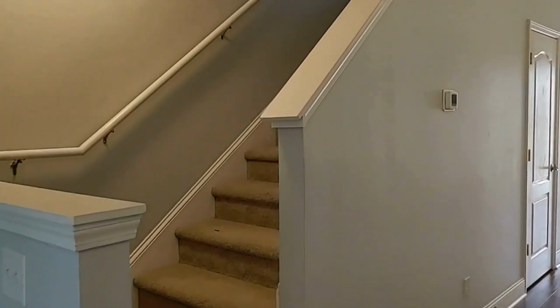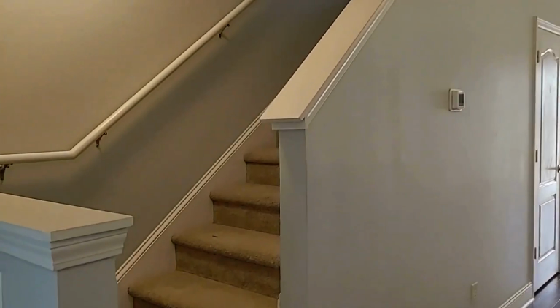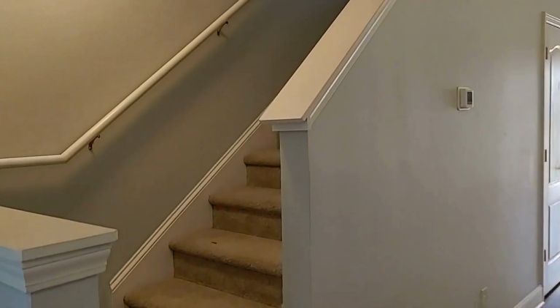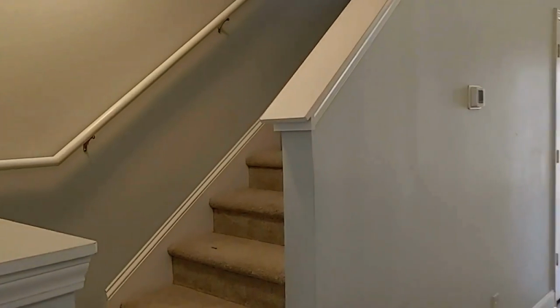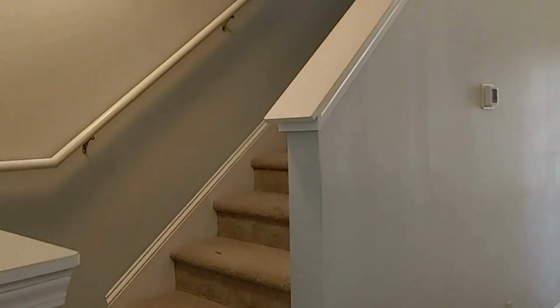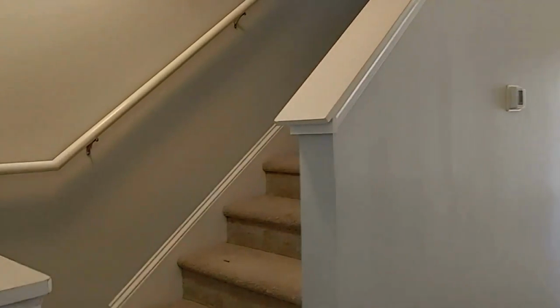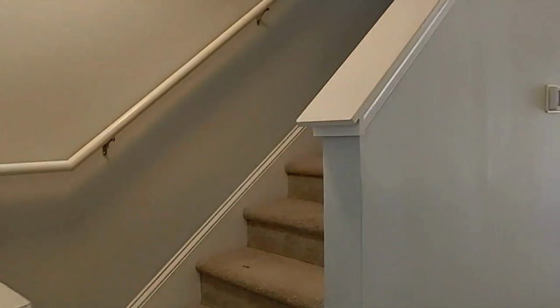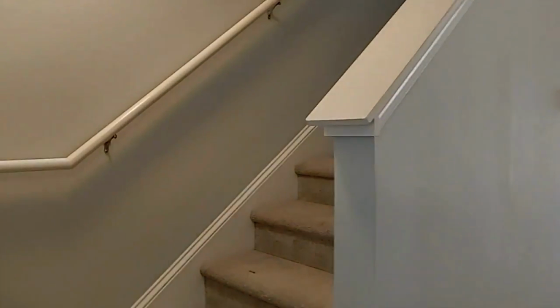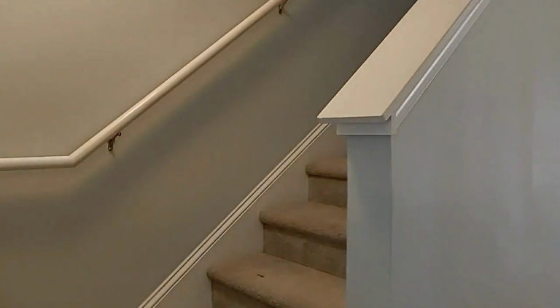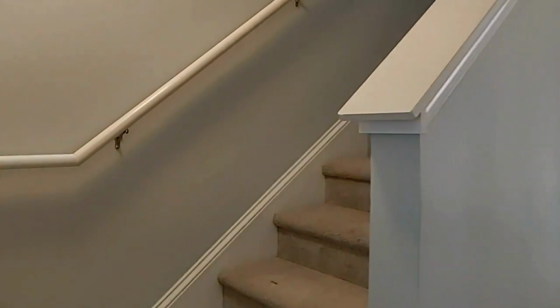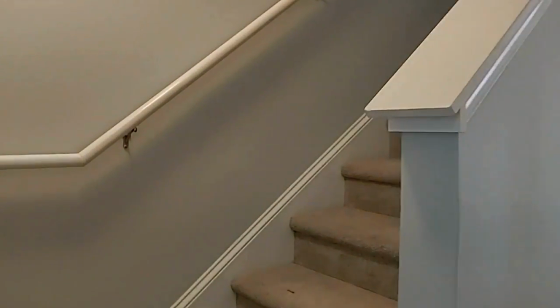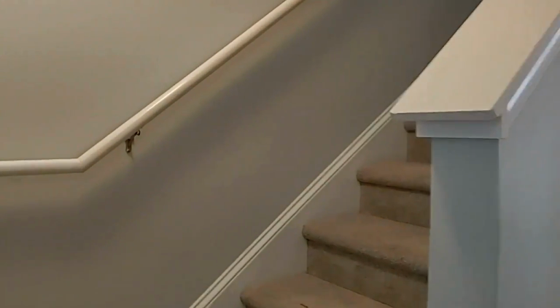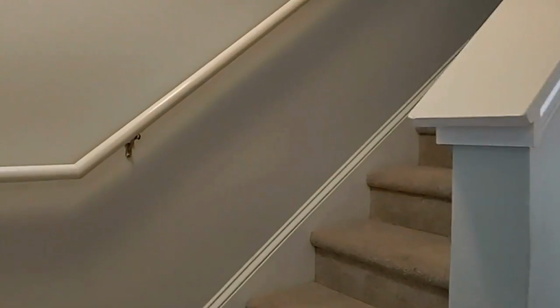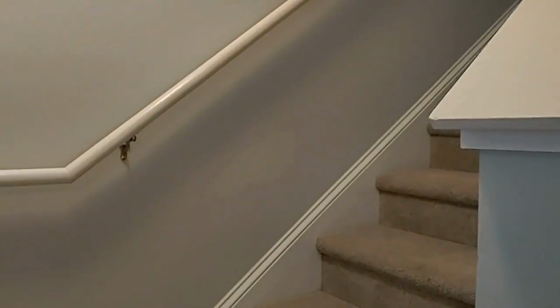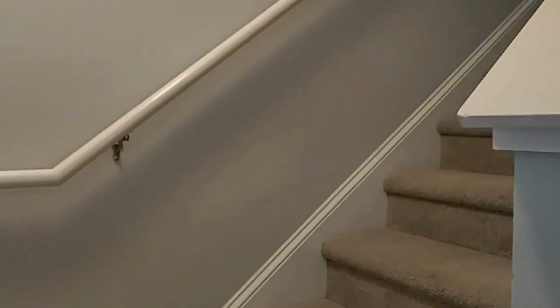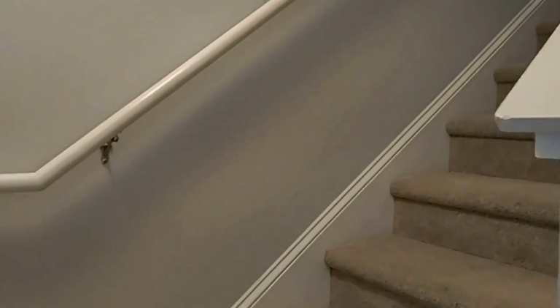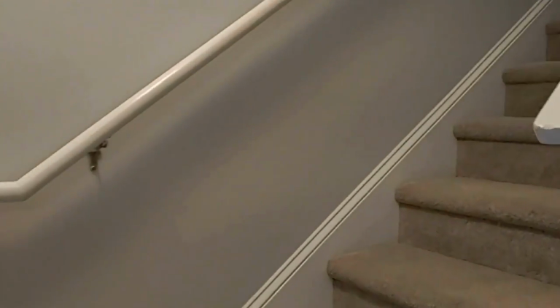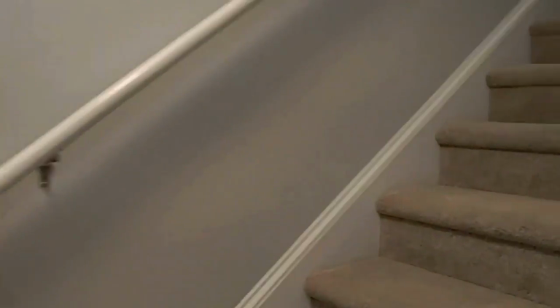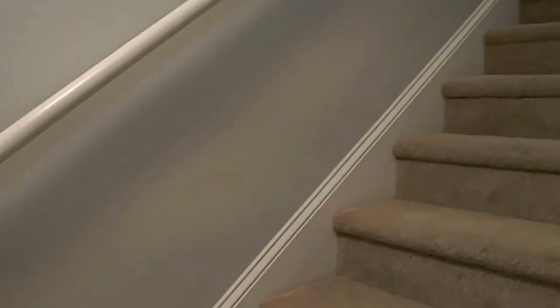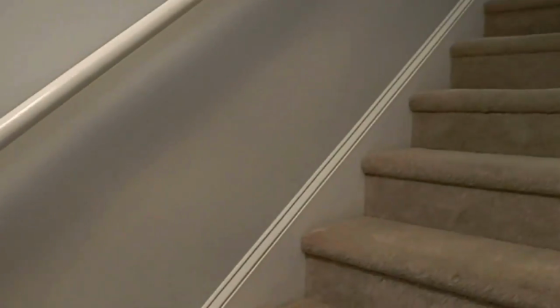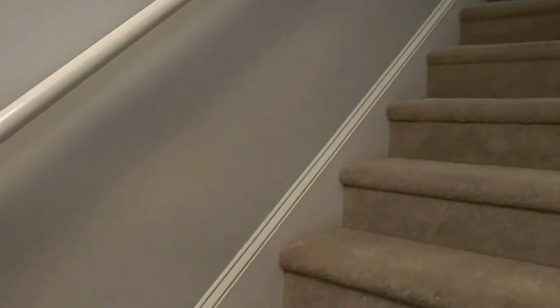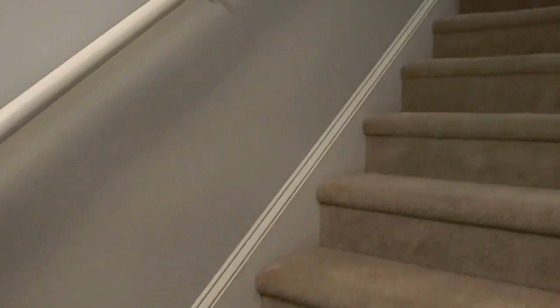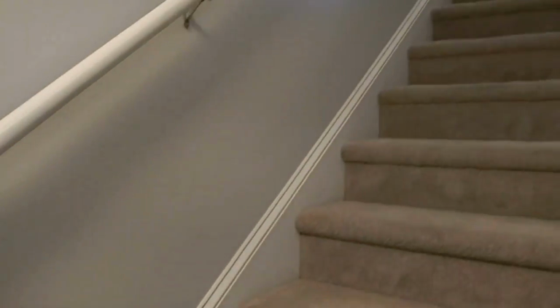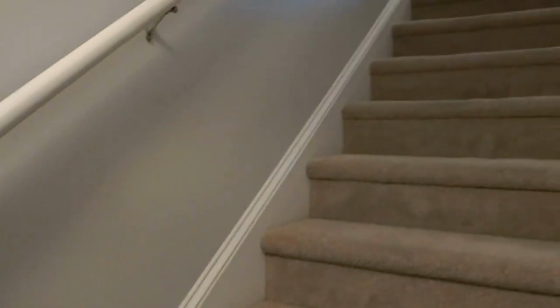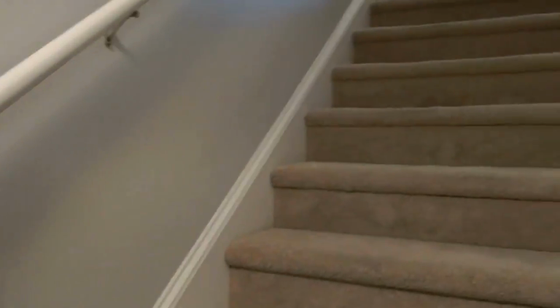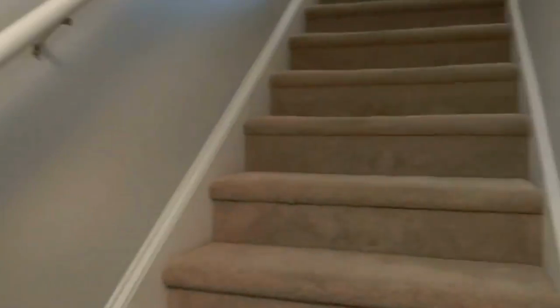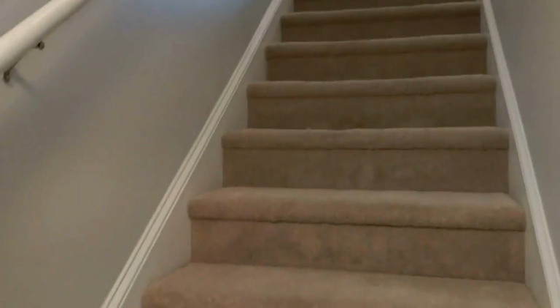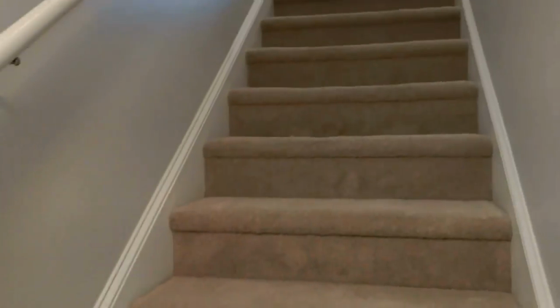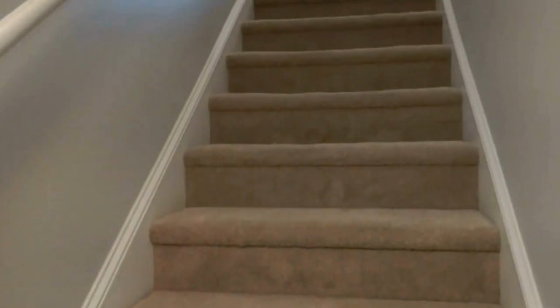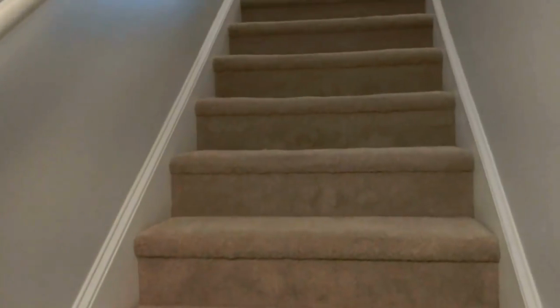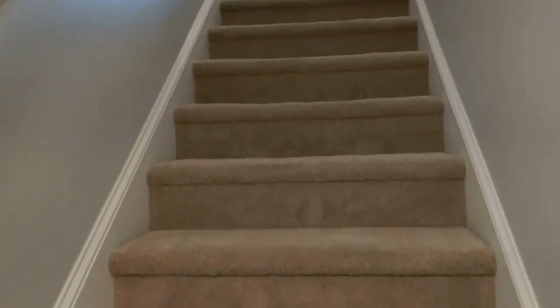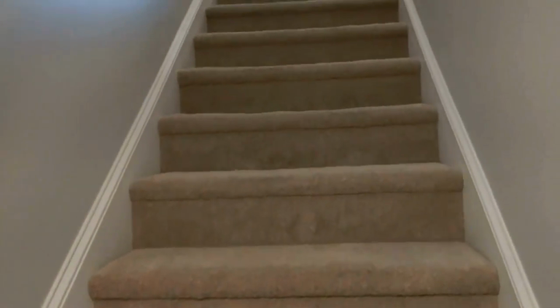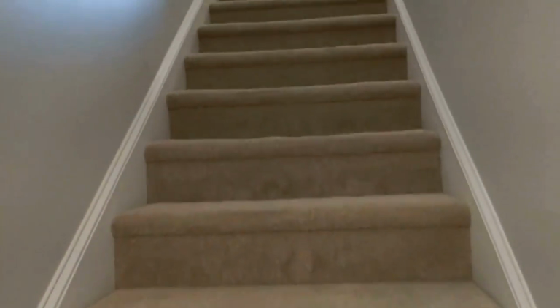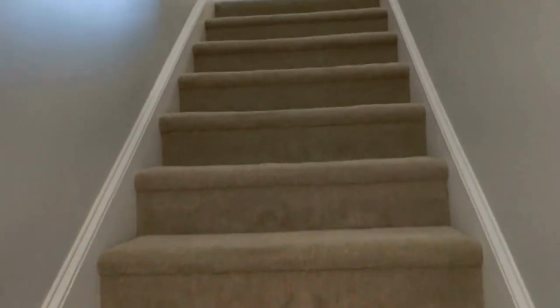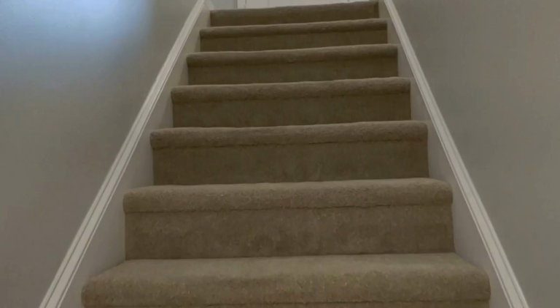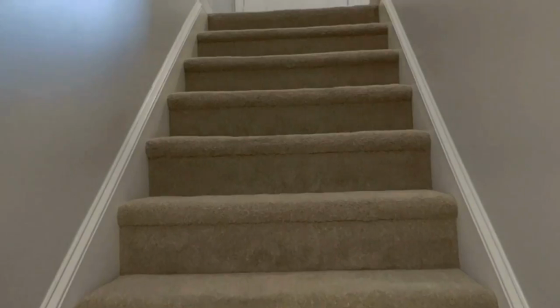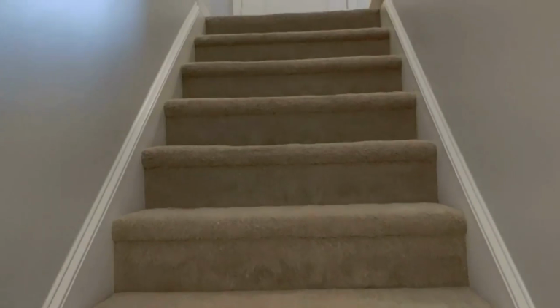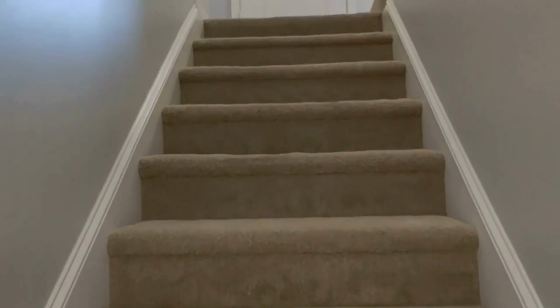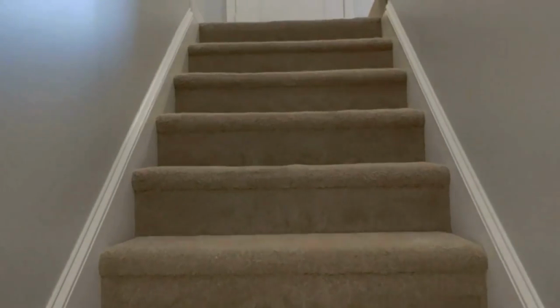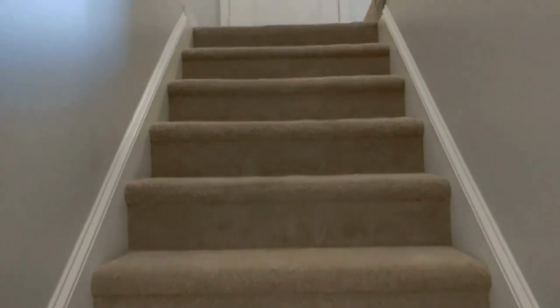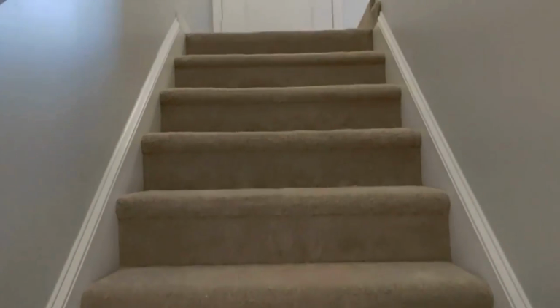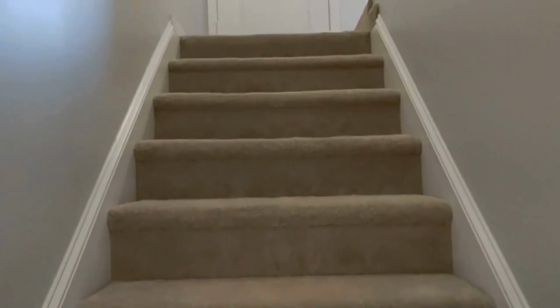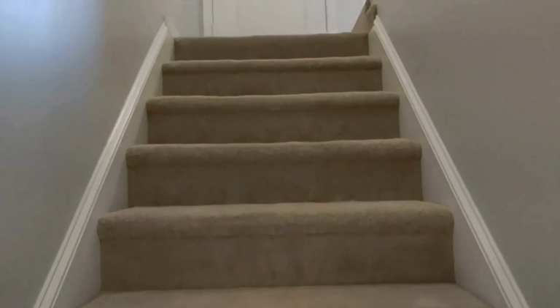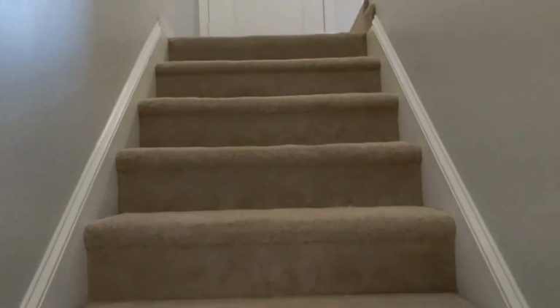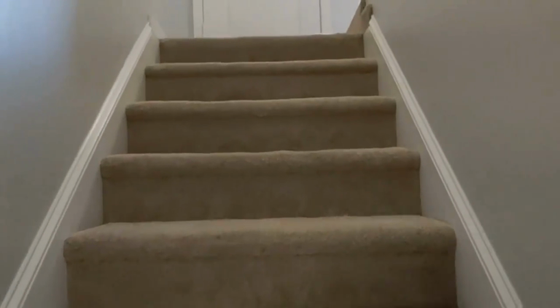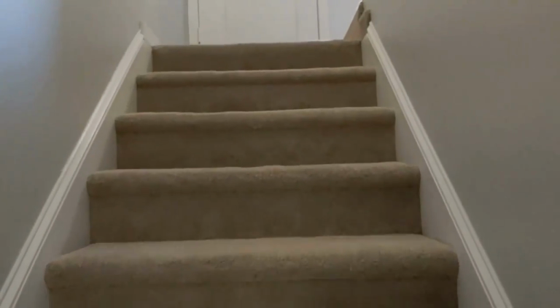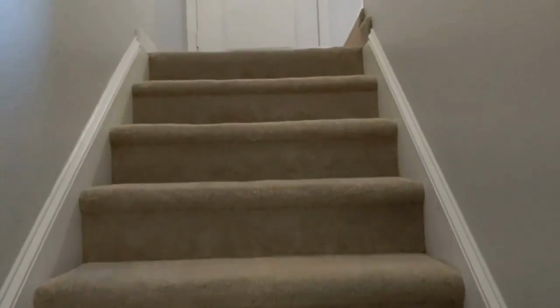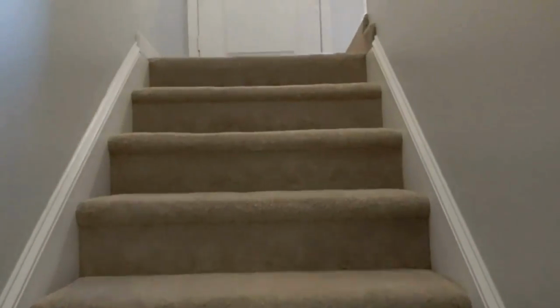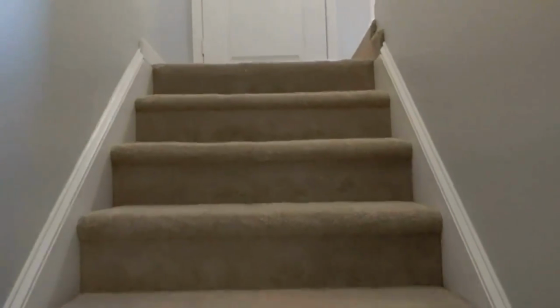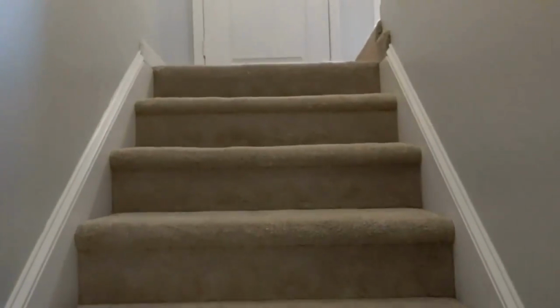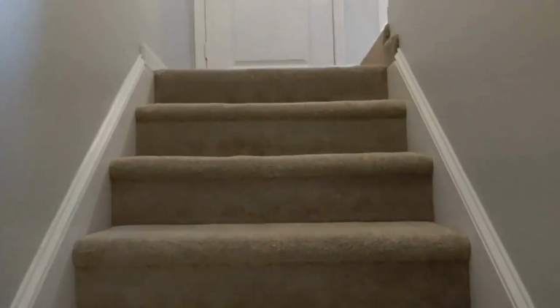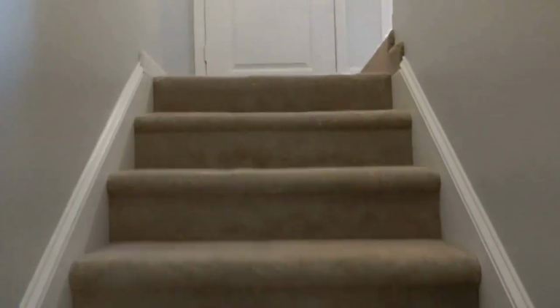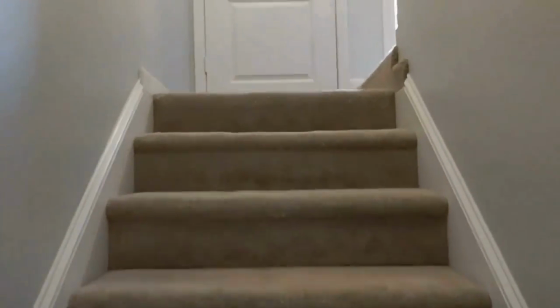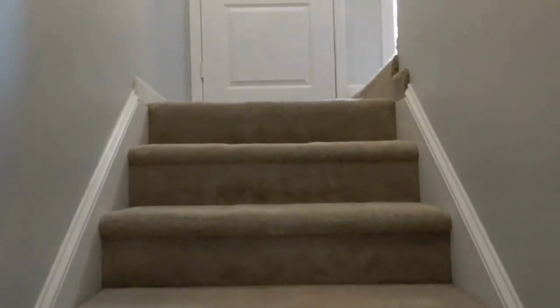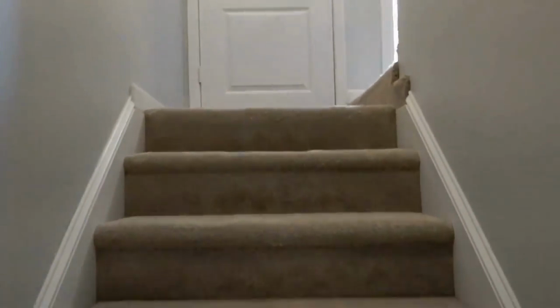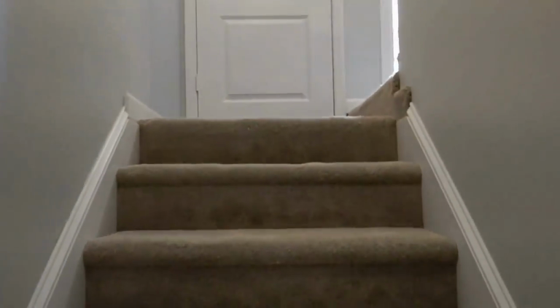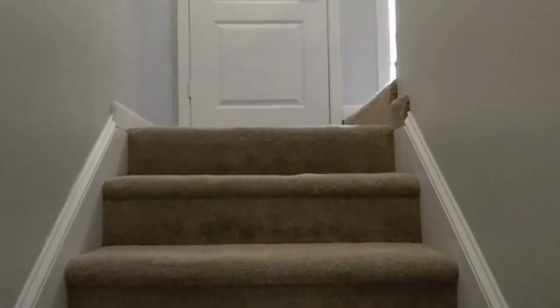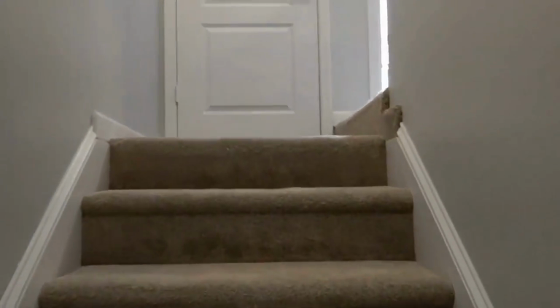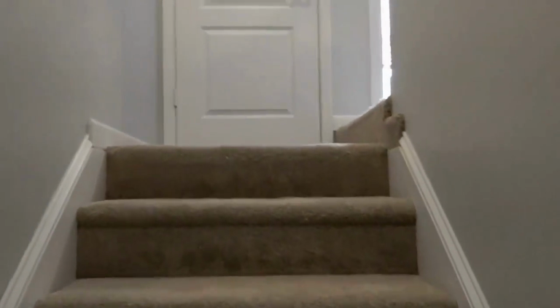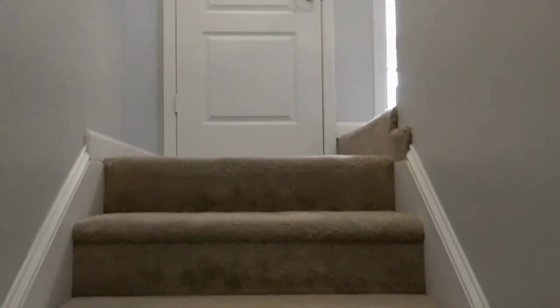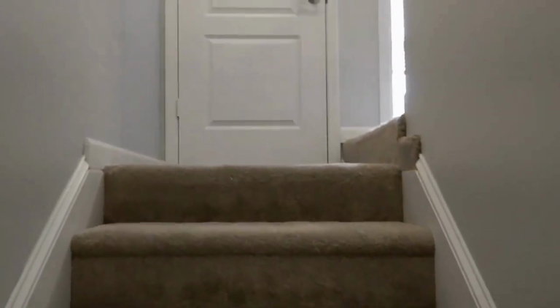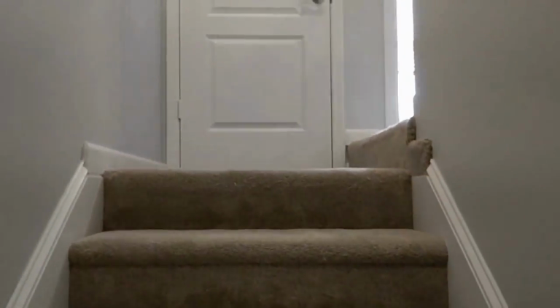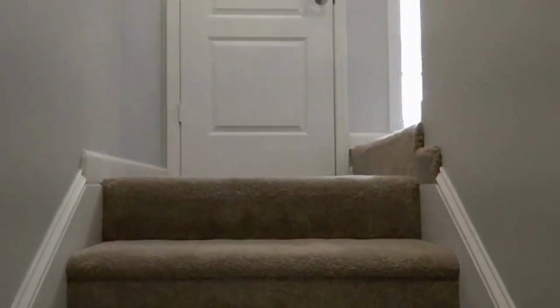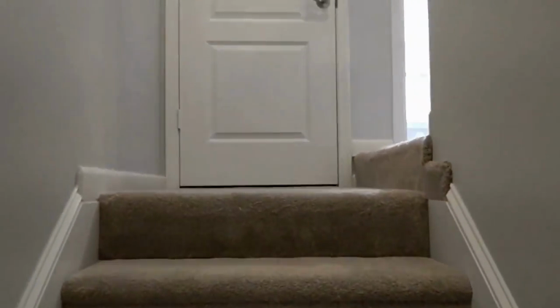Let's take a look at the upstairs. This unit is very close to I-485 and shopping.